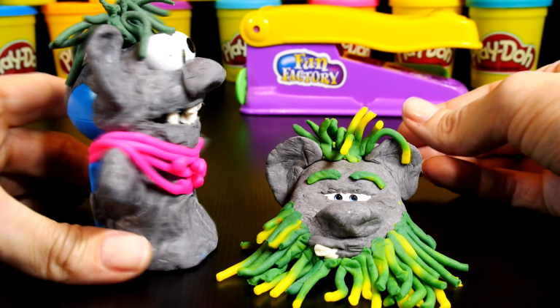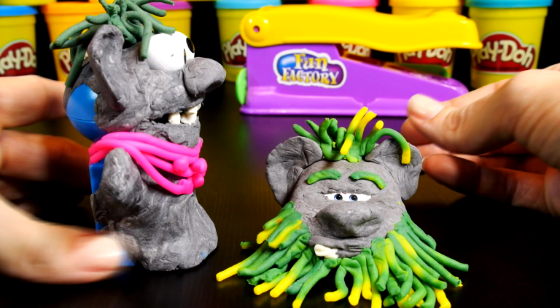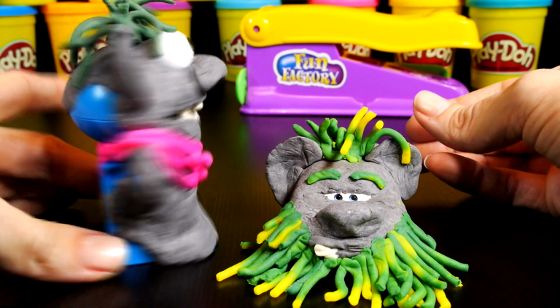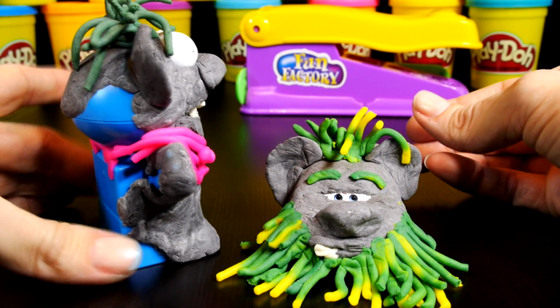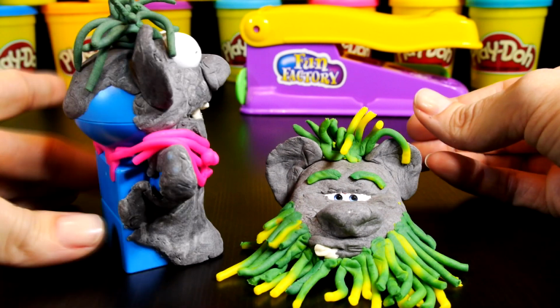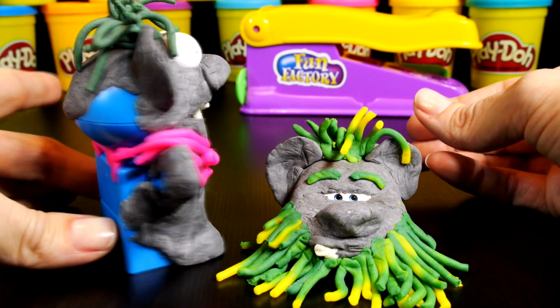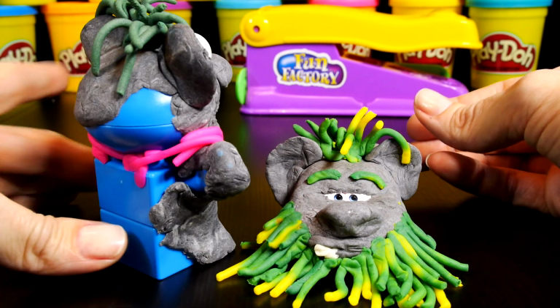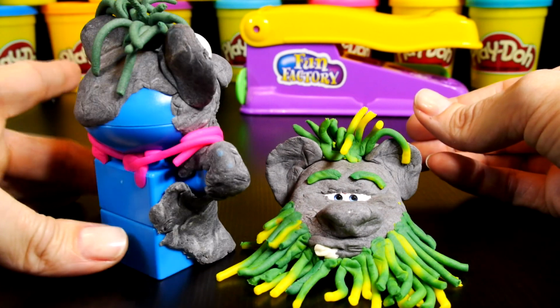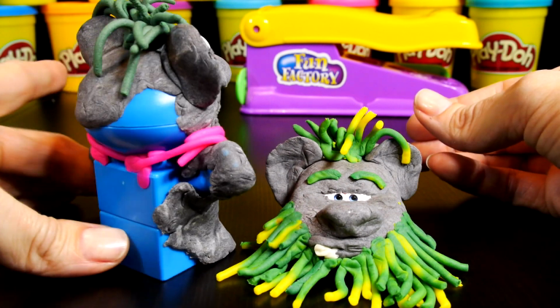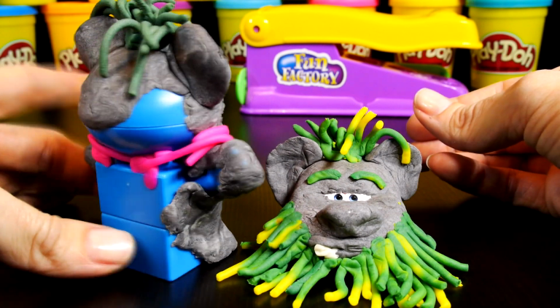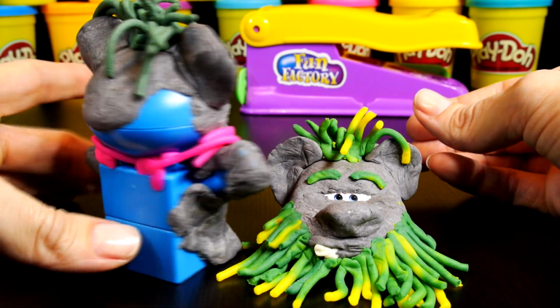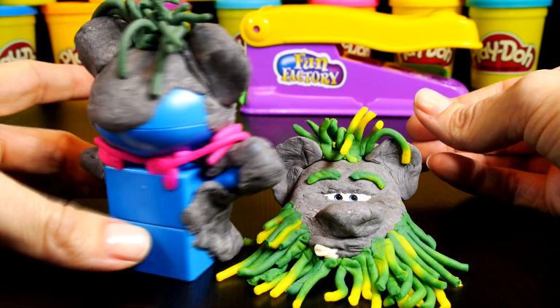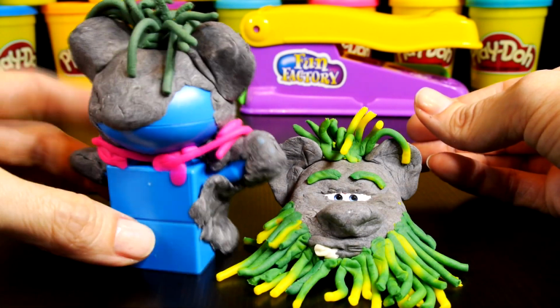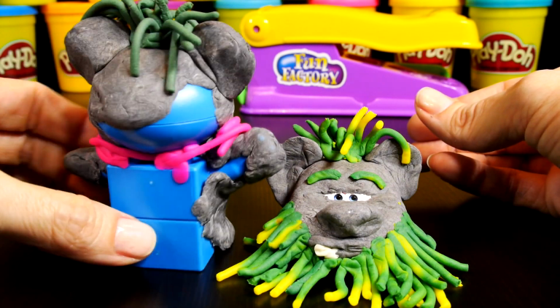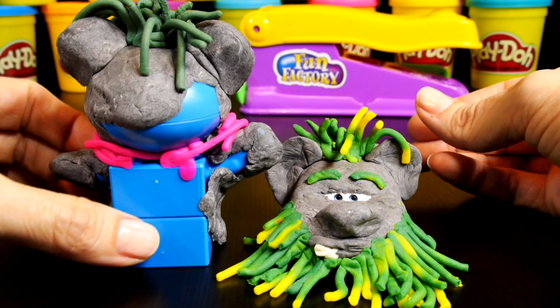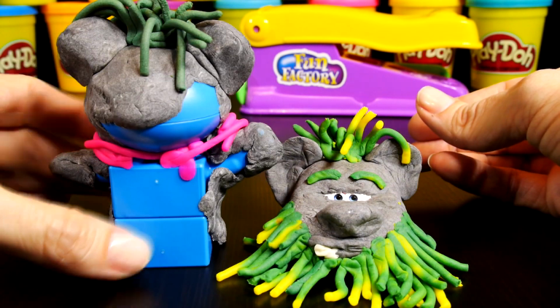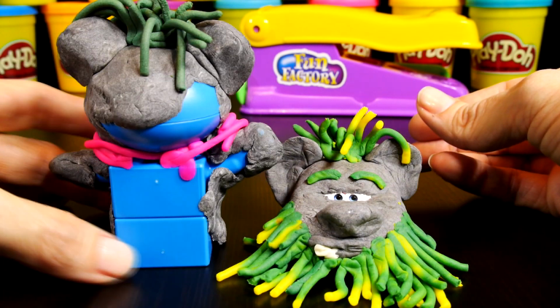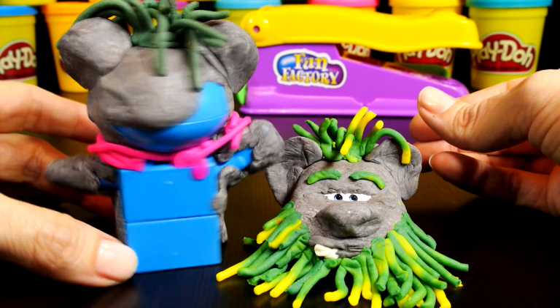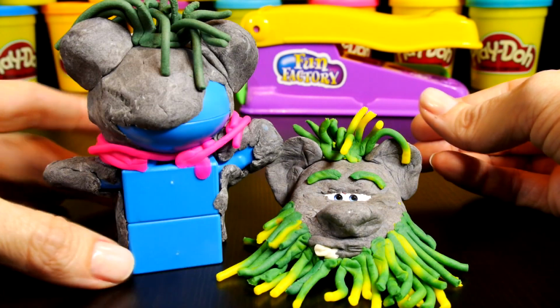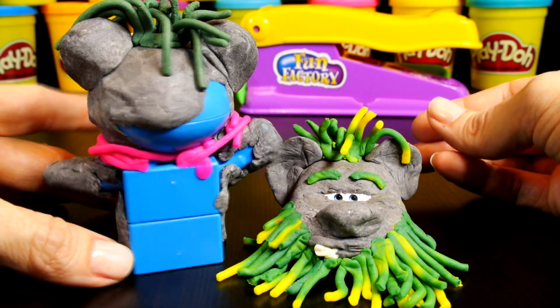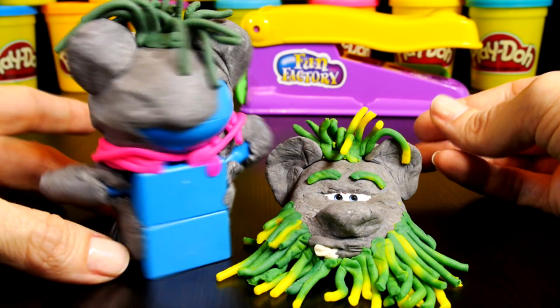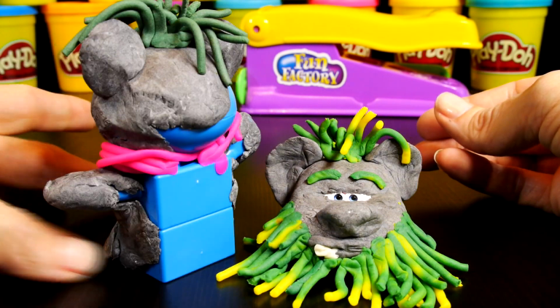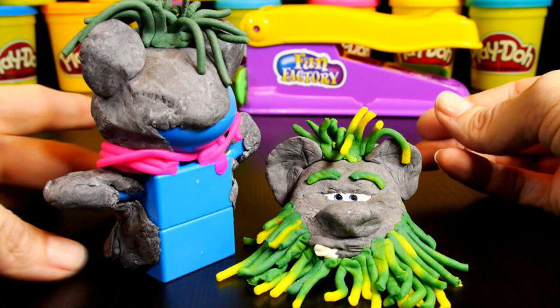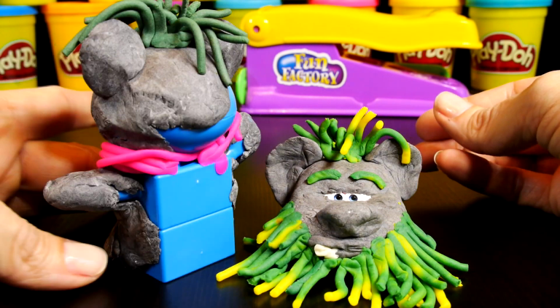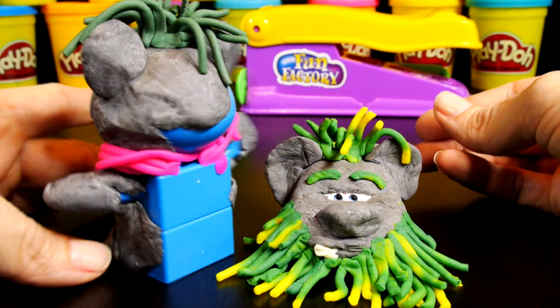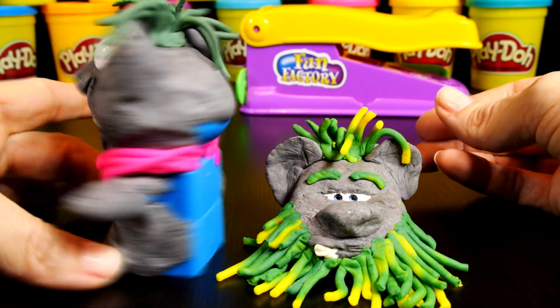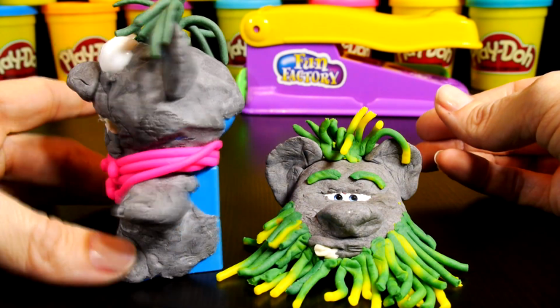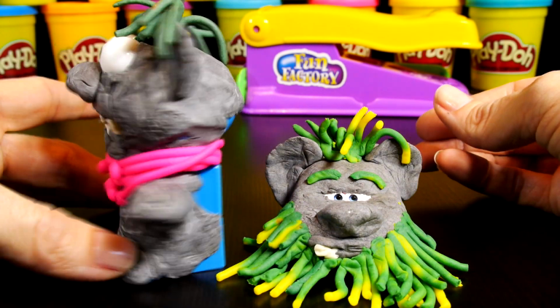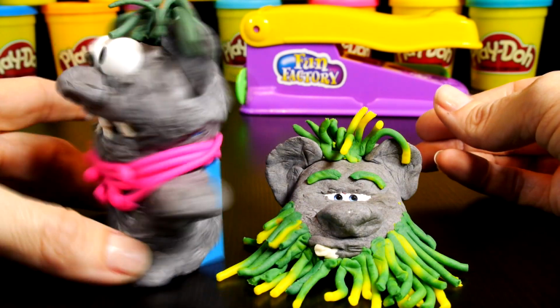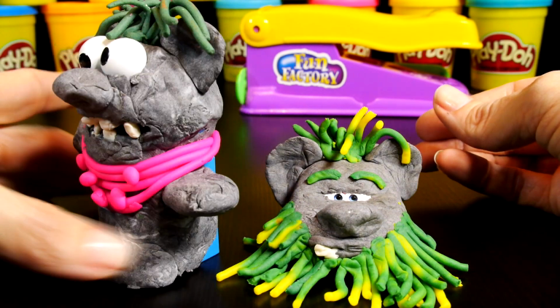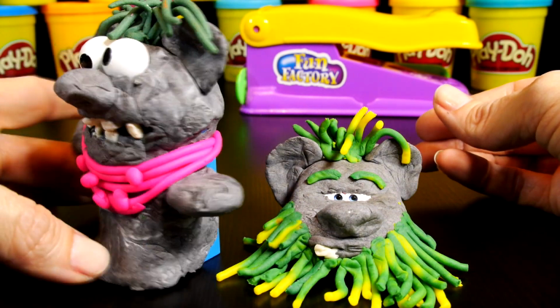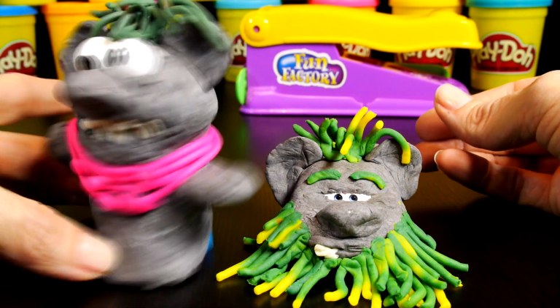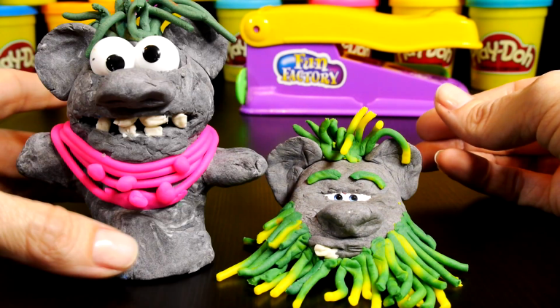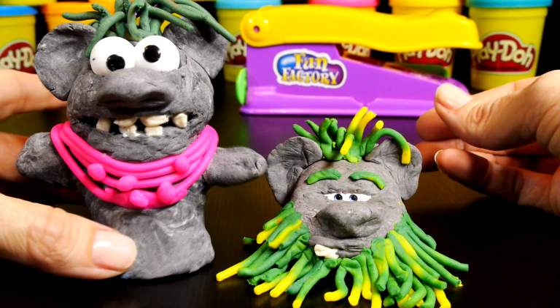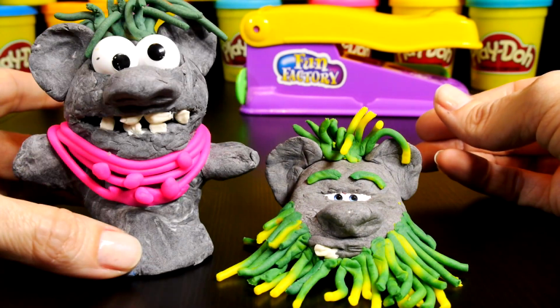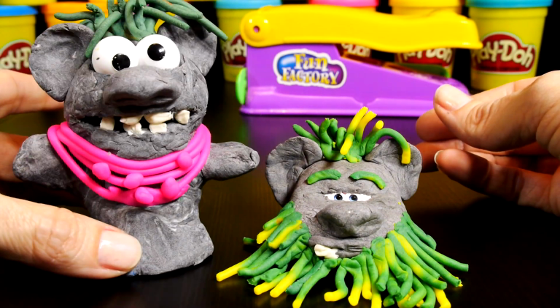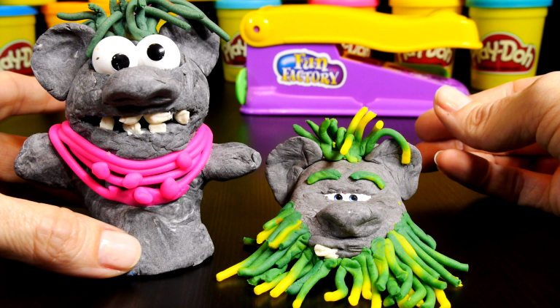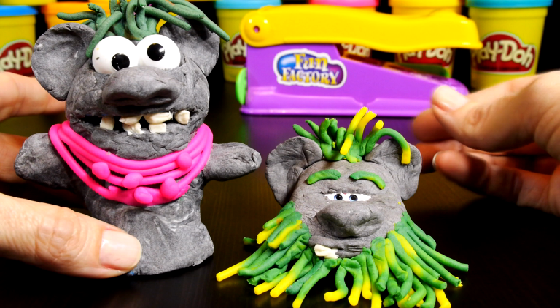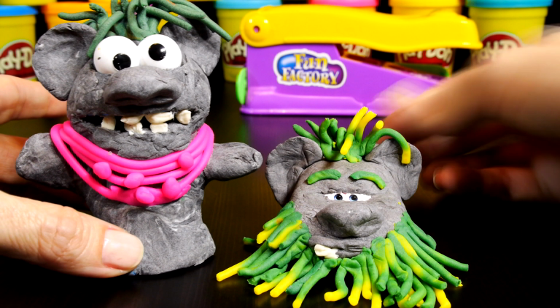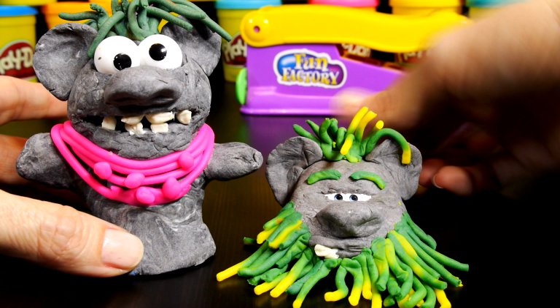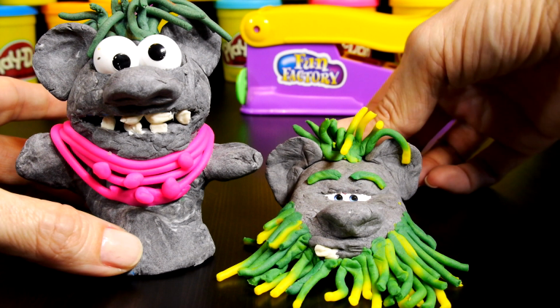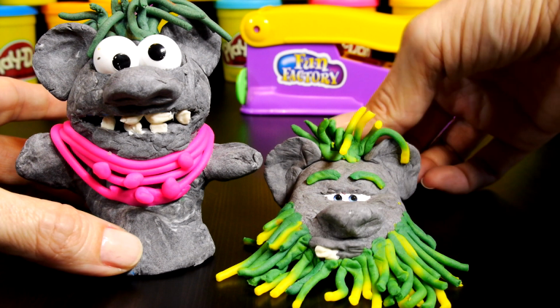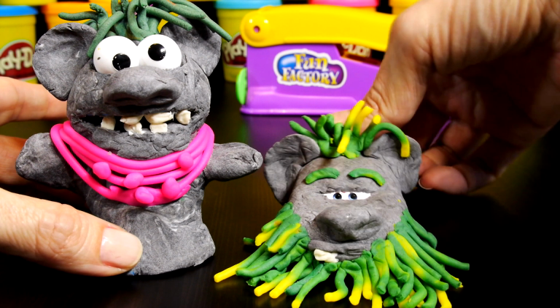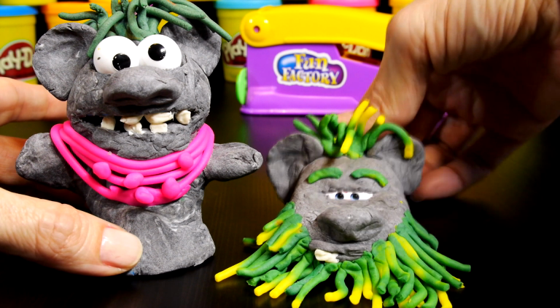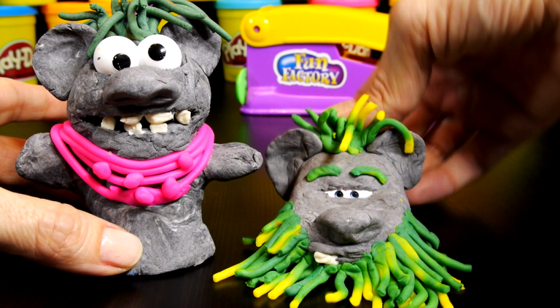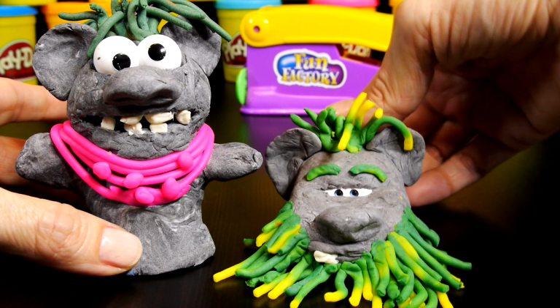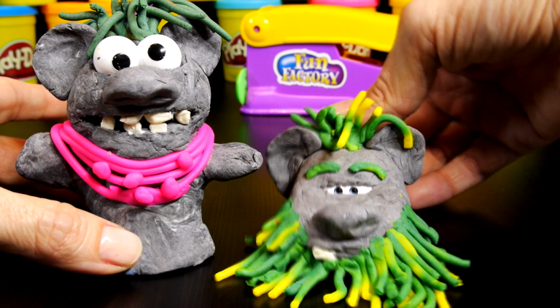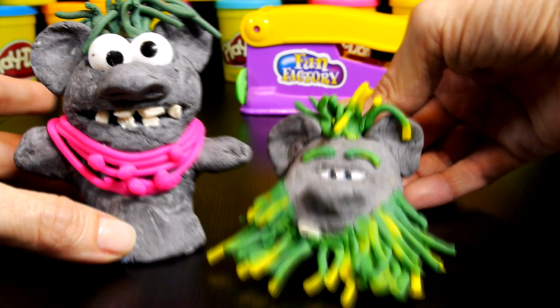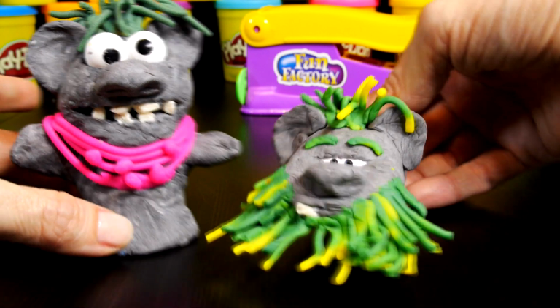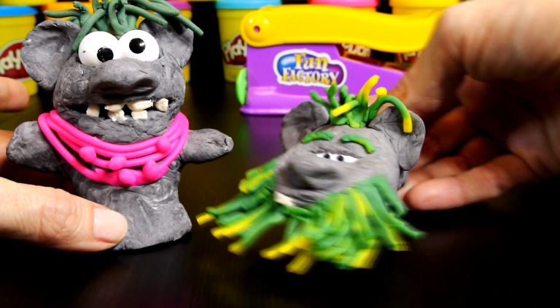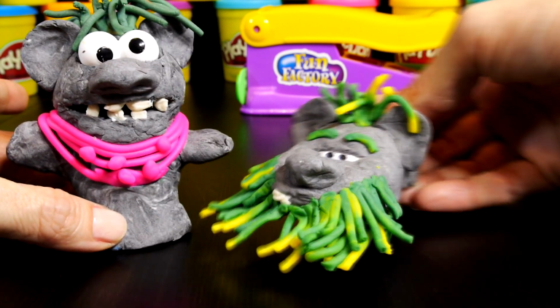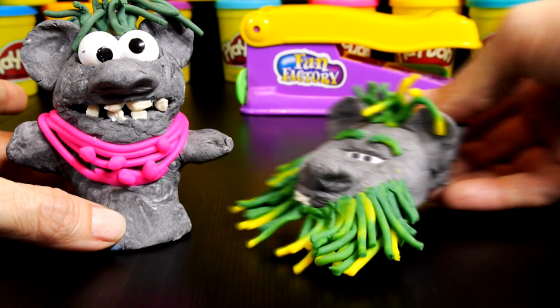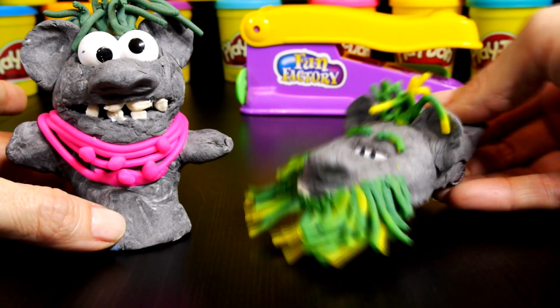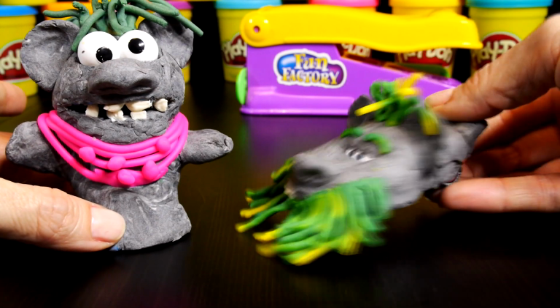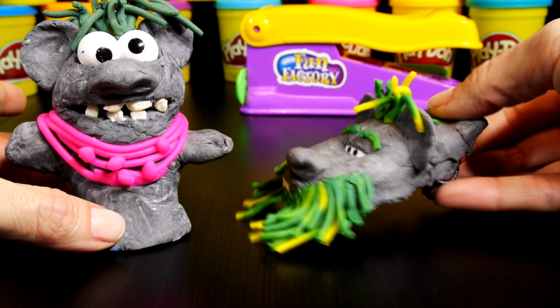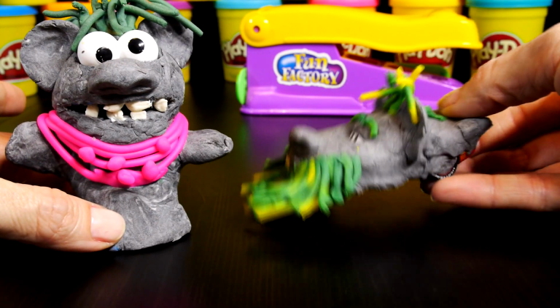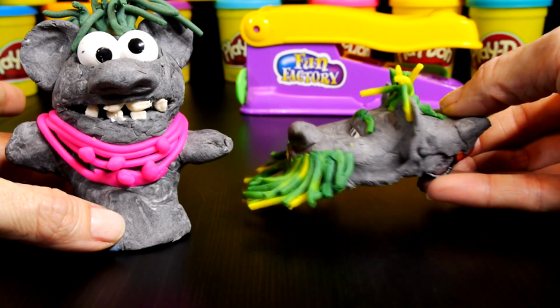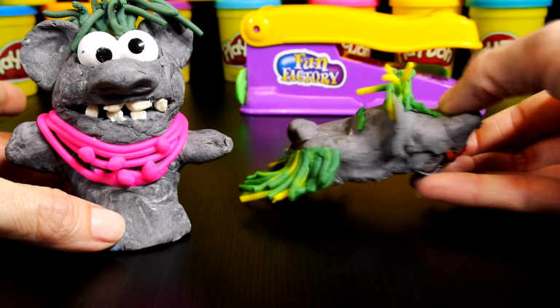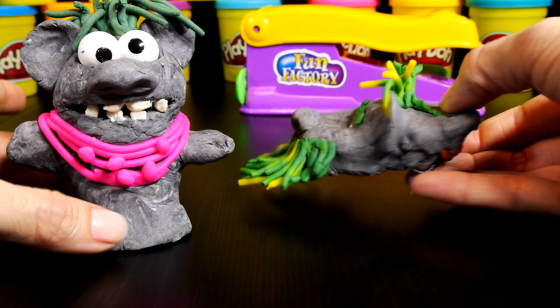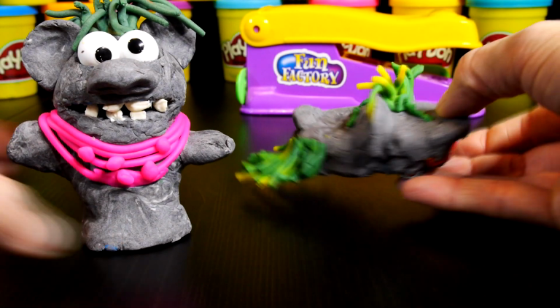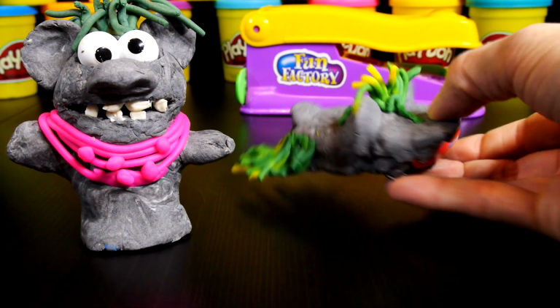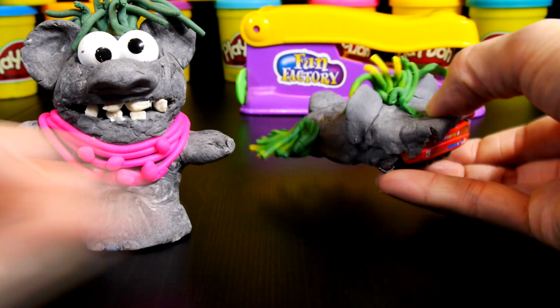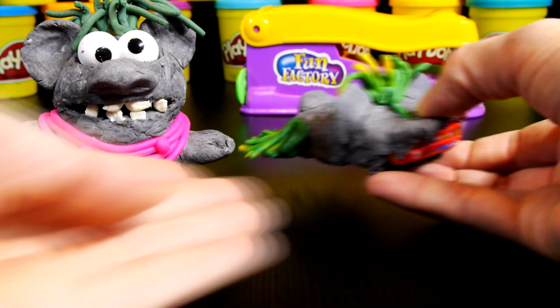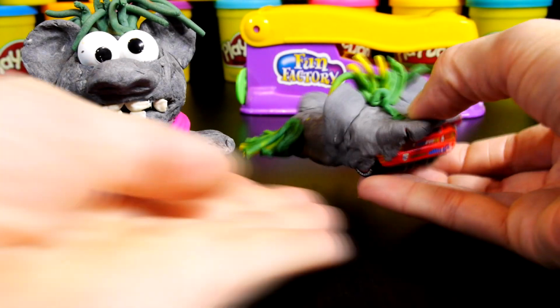If you'd like to make your own Balda and Pabbie, click on the video clips at the end of this video to take you to a step-by-step tutorial.